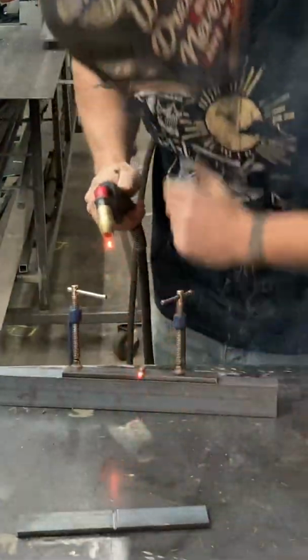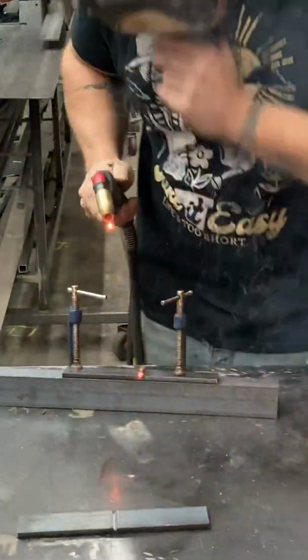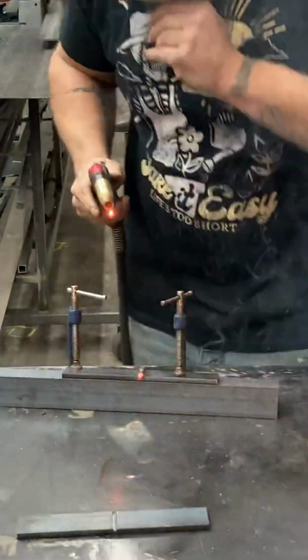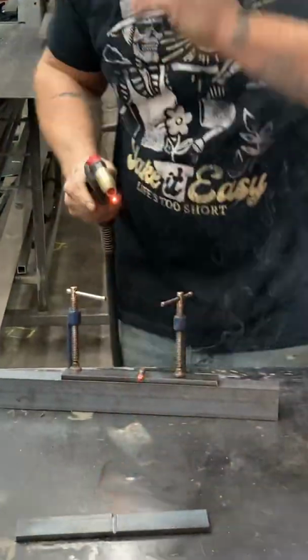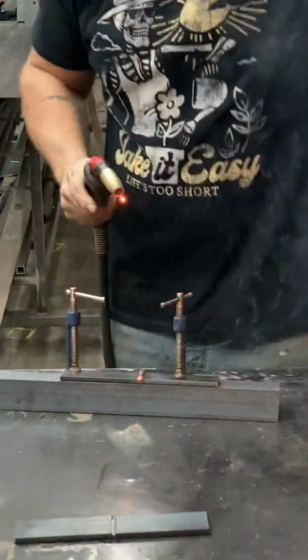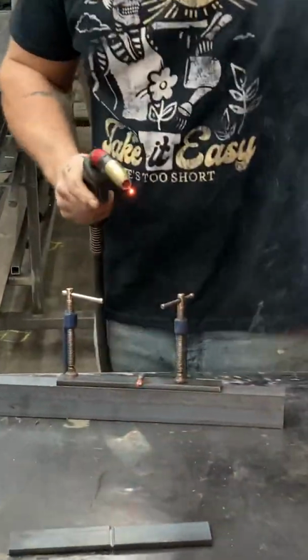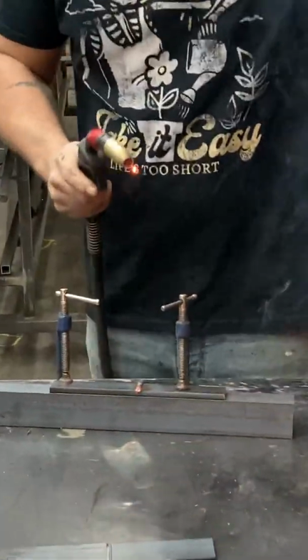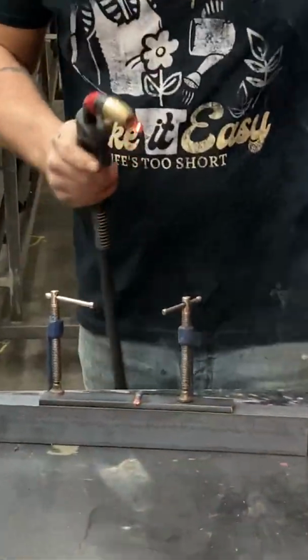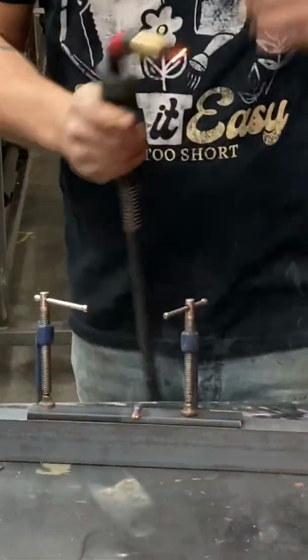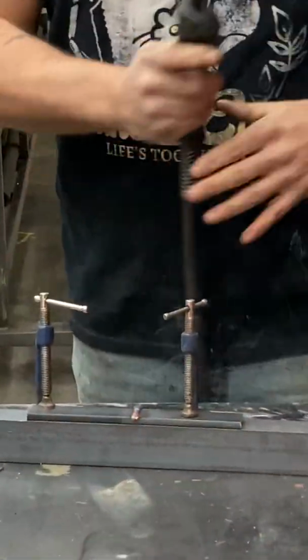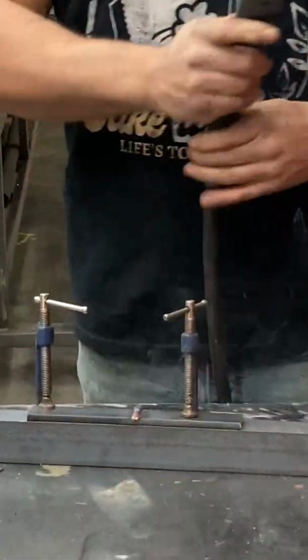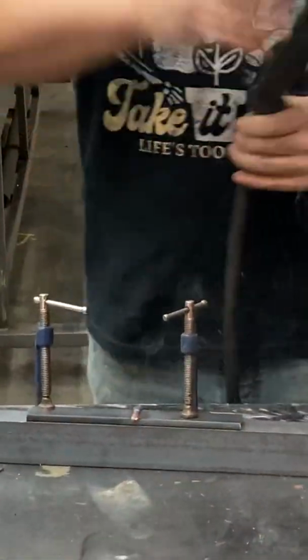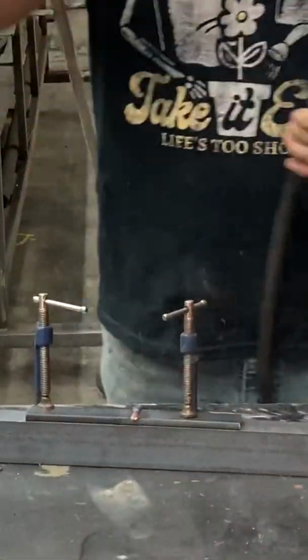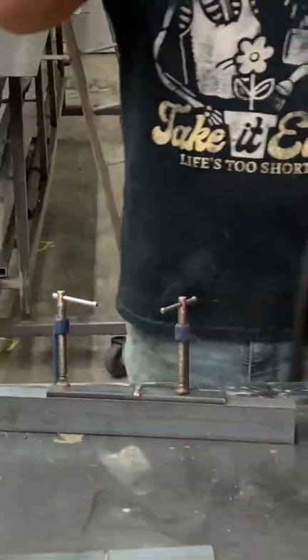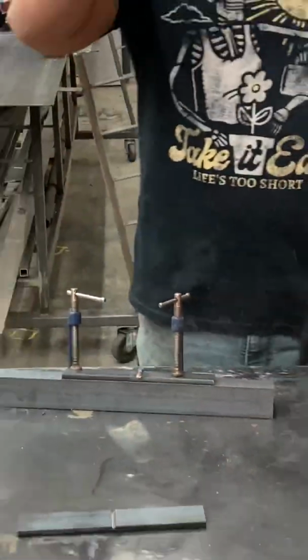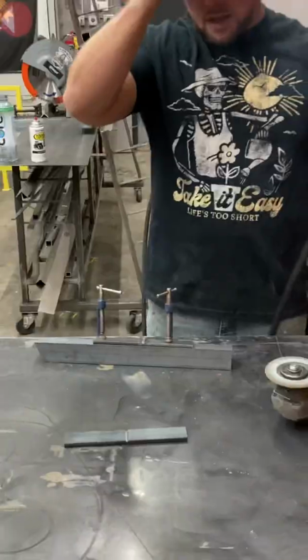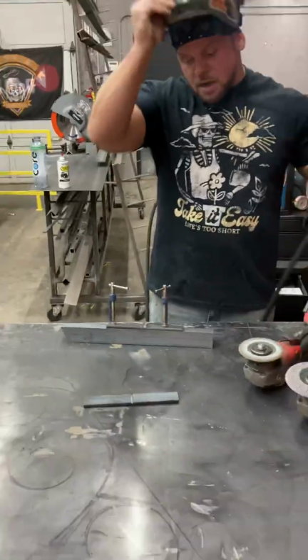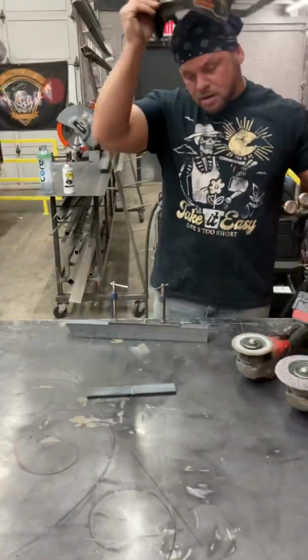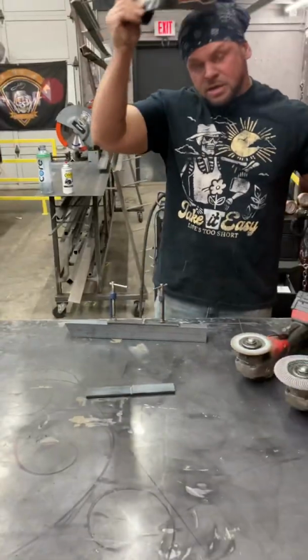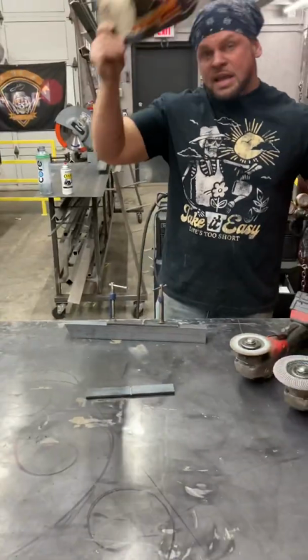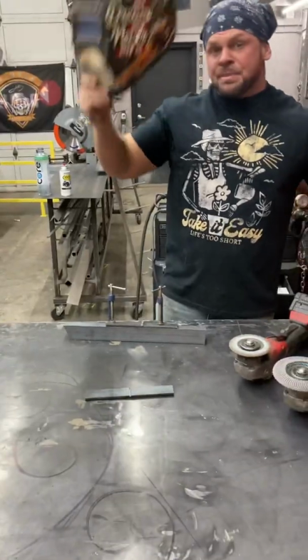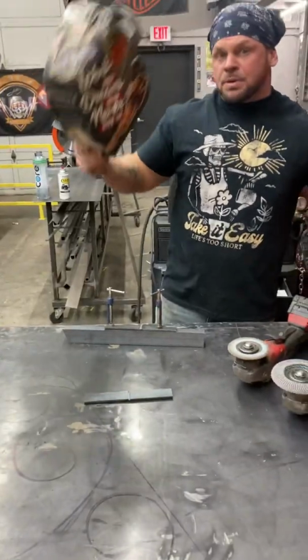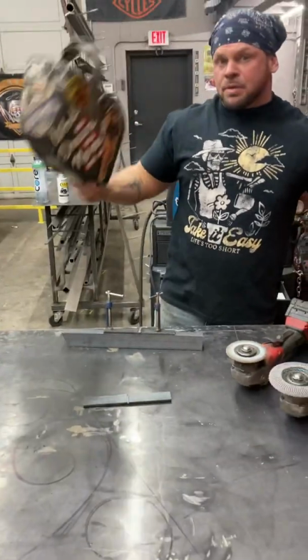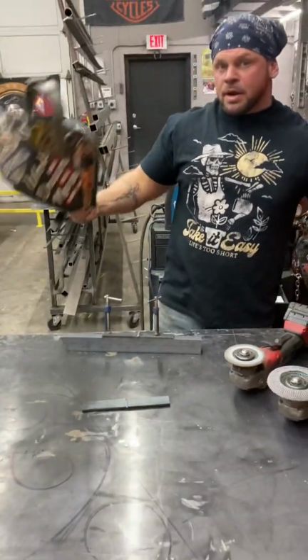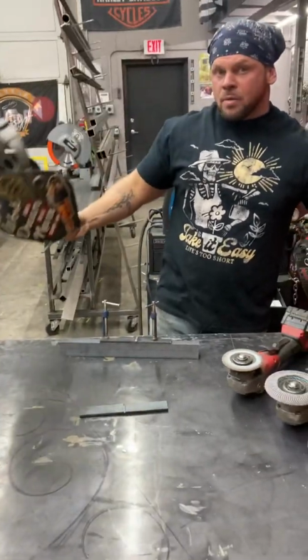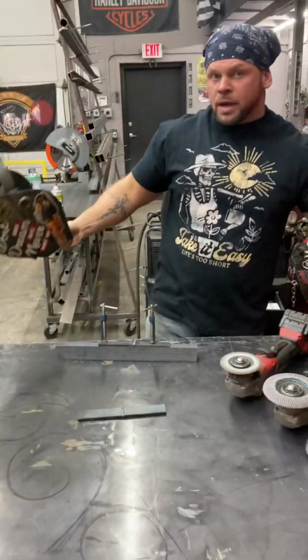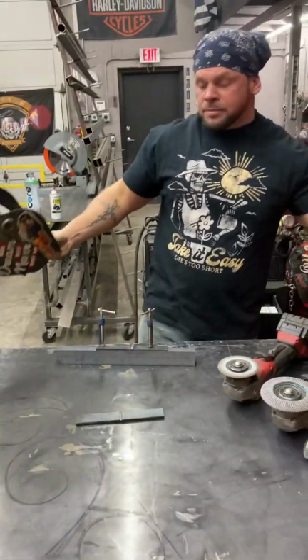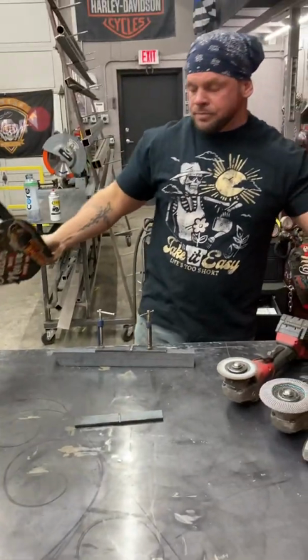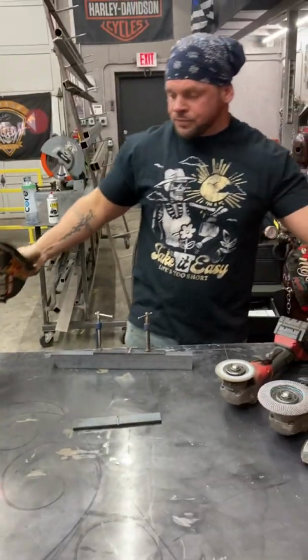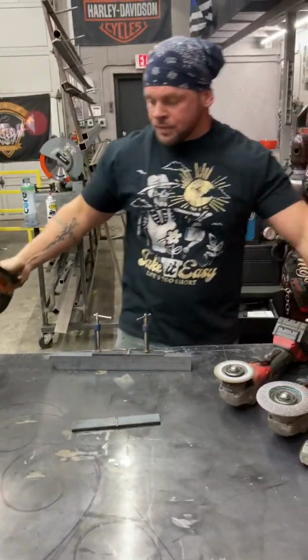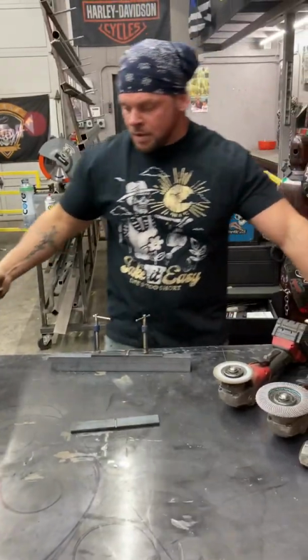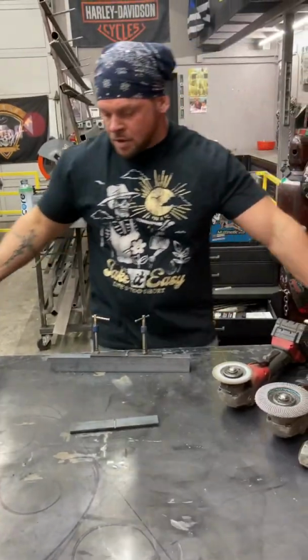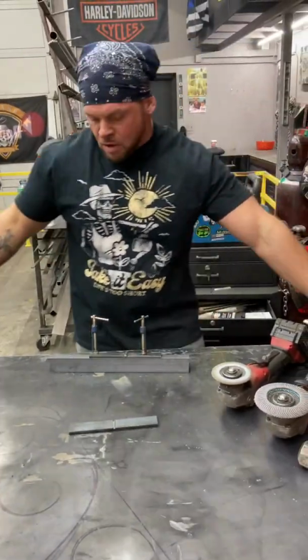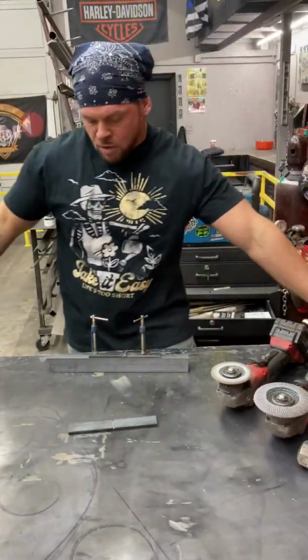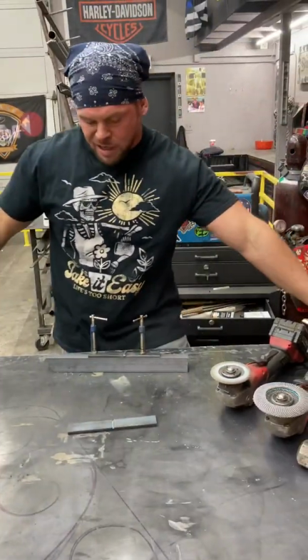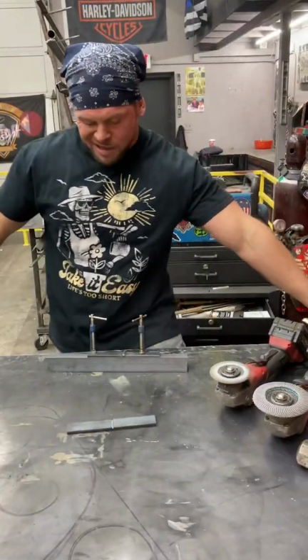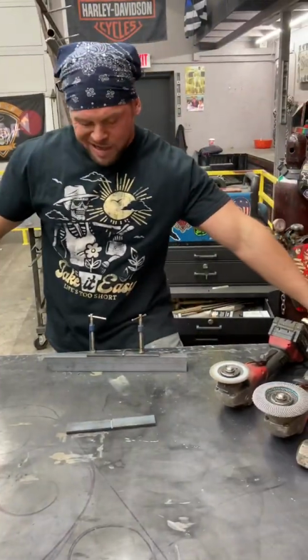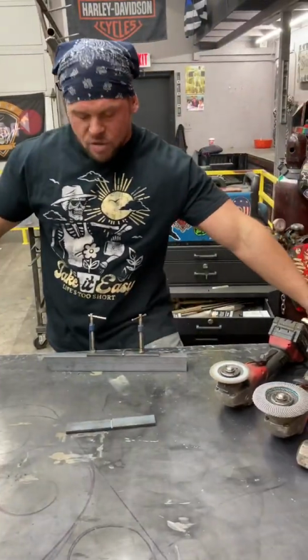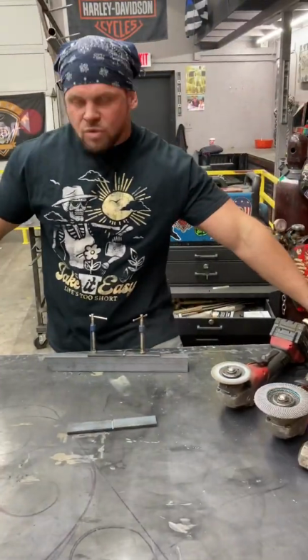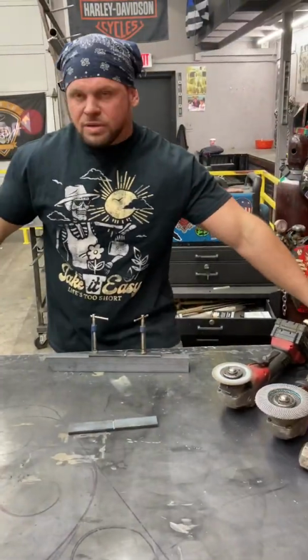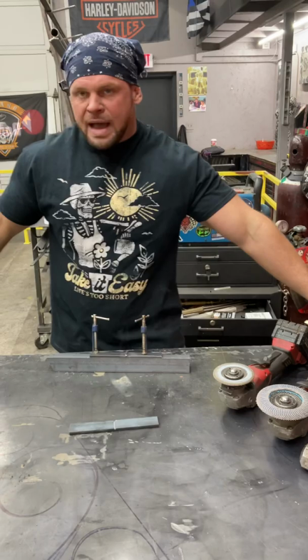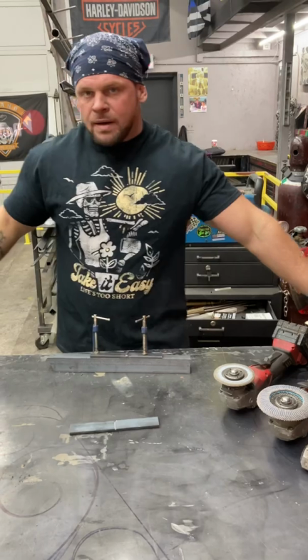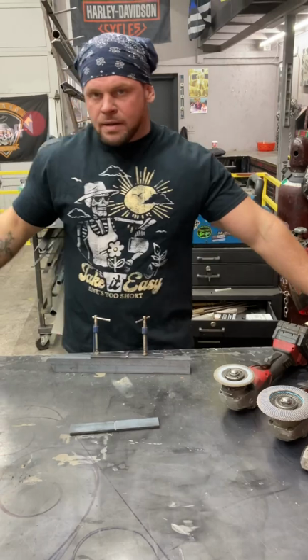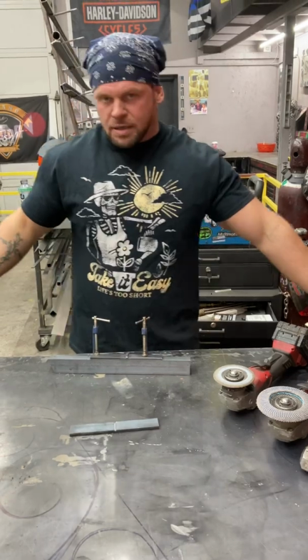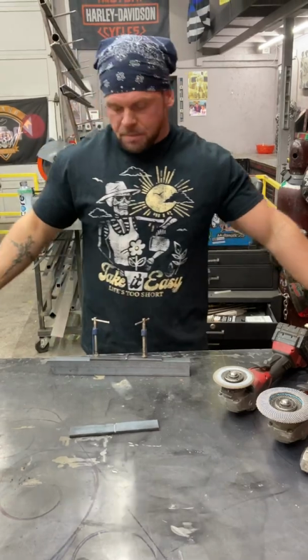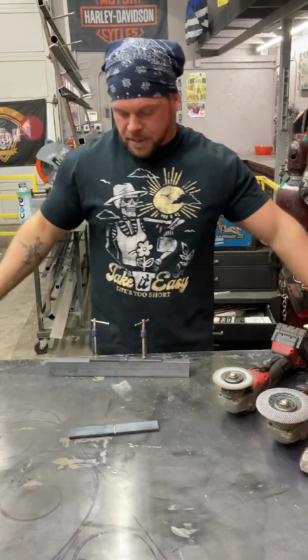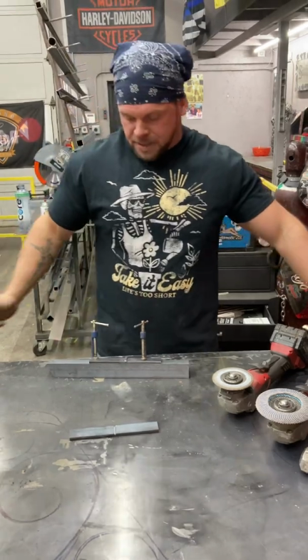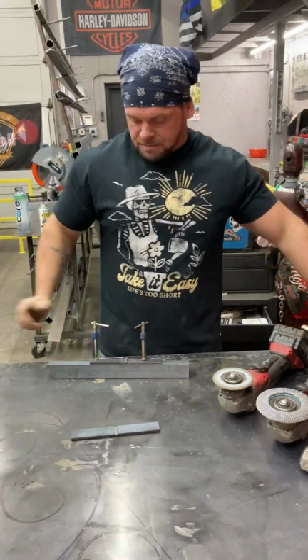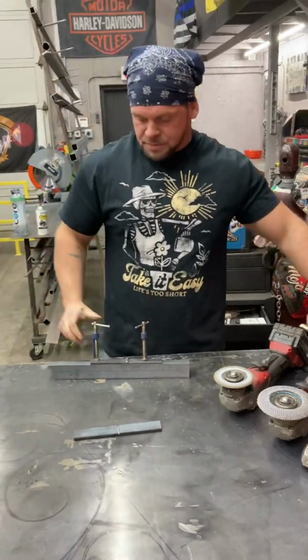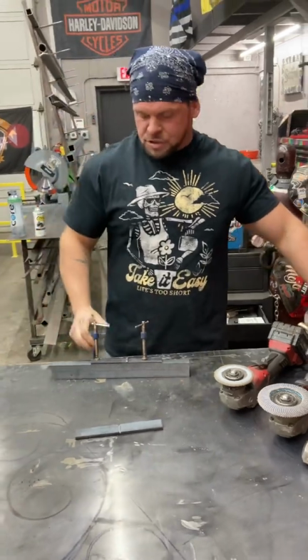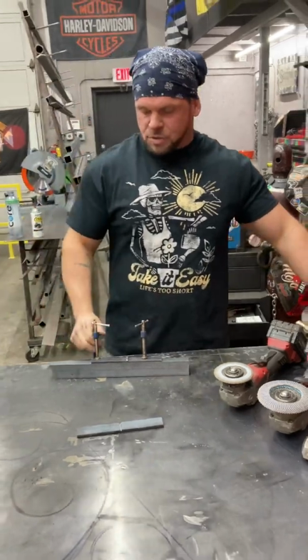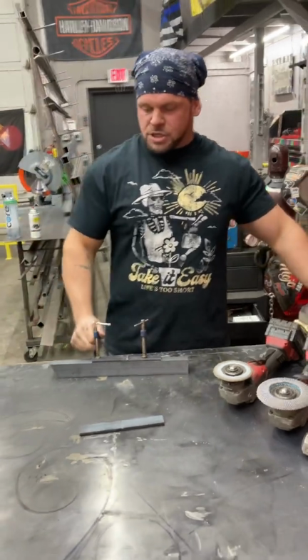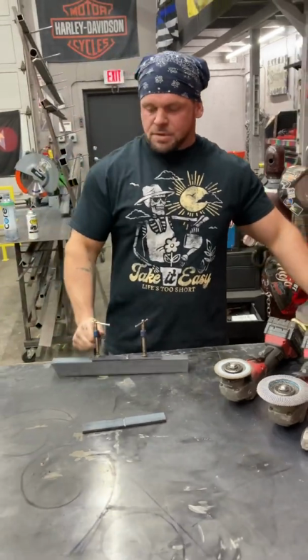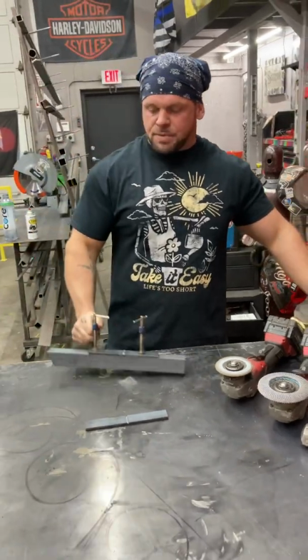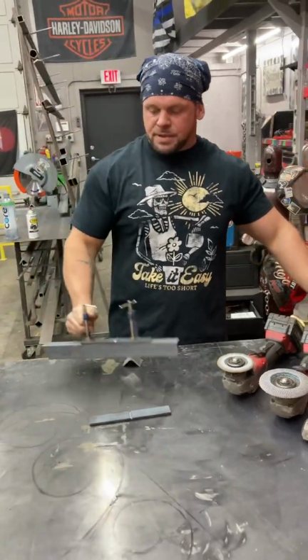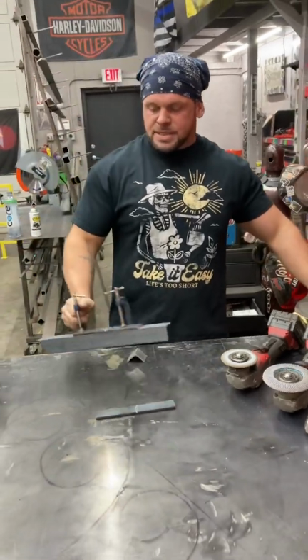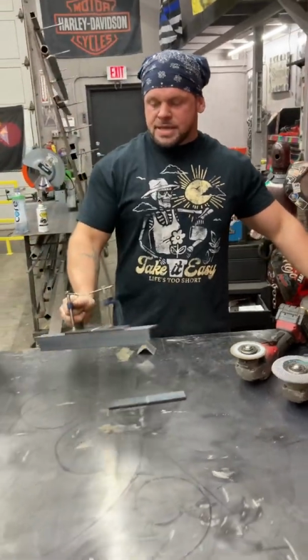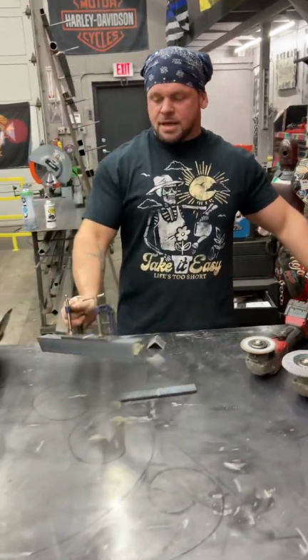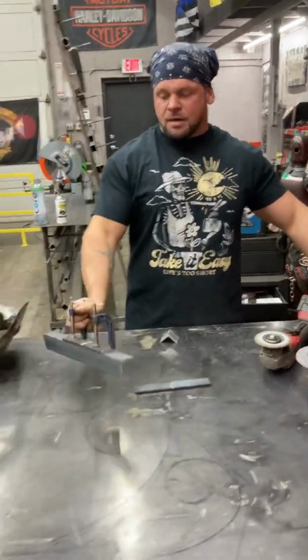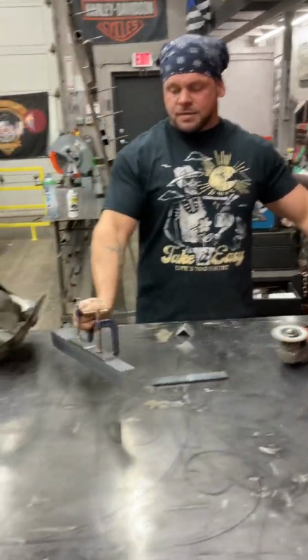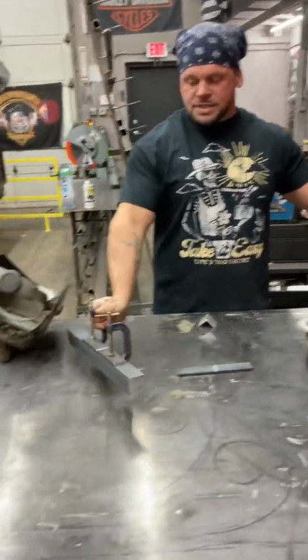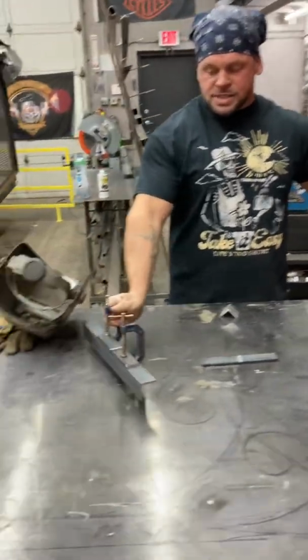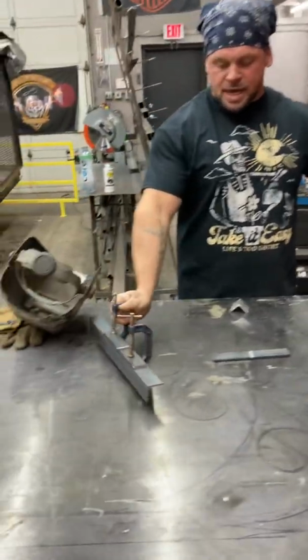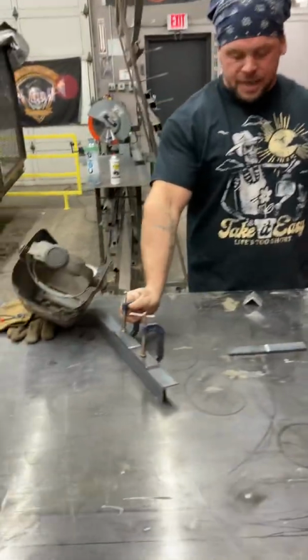So we're going to weld this clamped one first. What we're going to do is we're not going to unclamp it right away — we're going to let it cool down a little bit. So we're just going to put this thing off to the side.